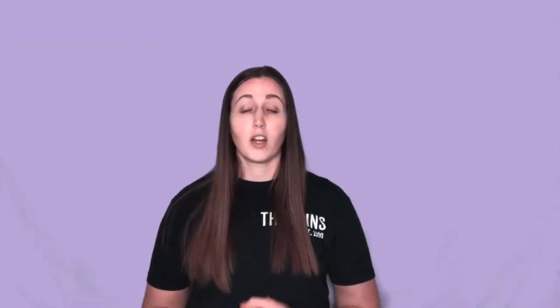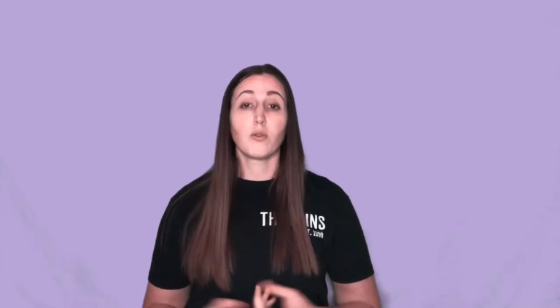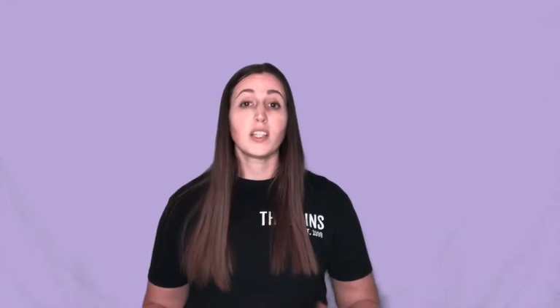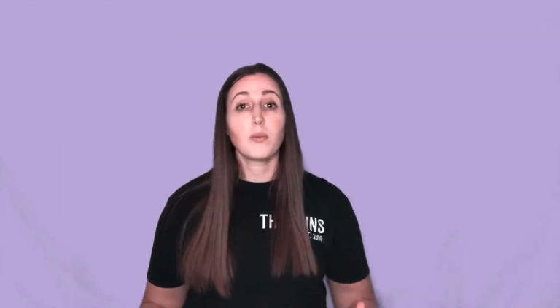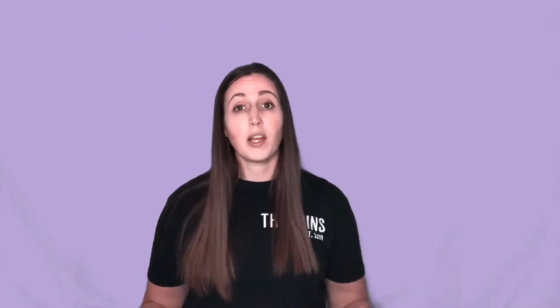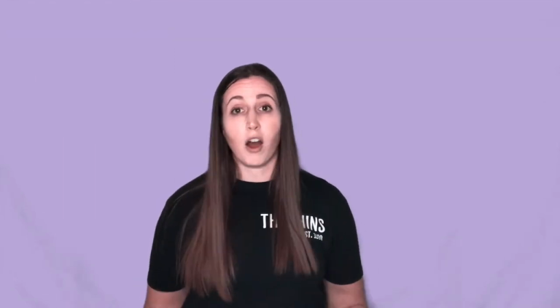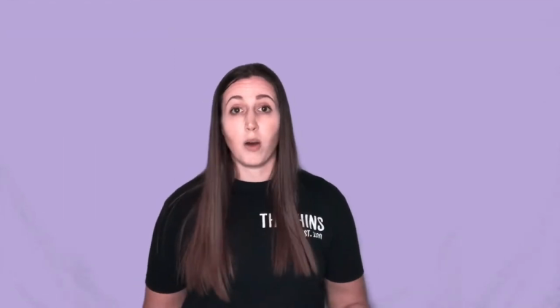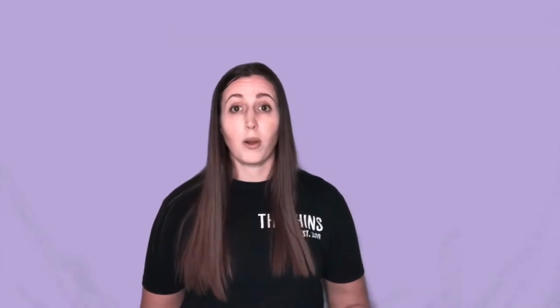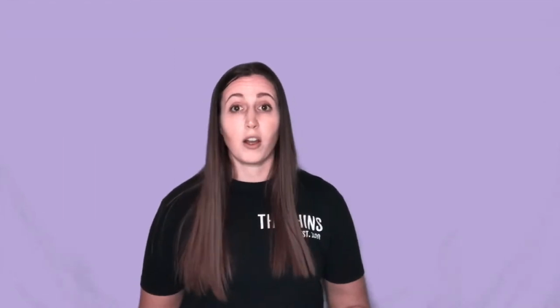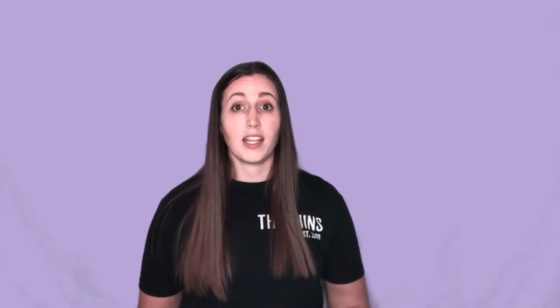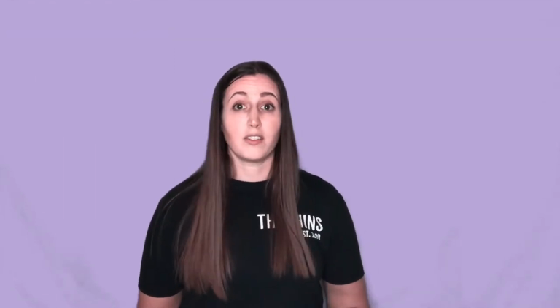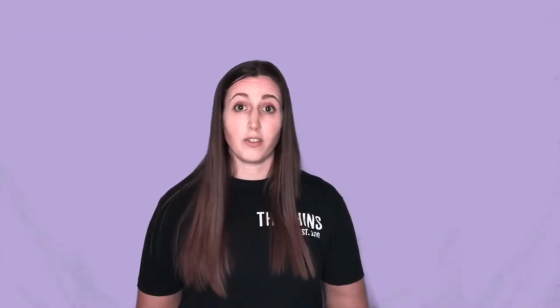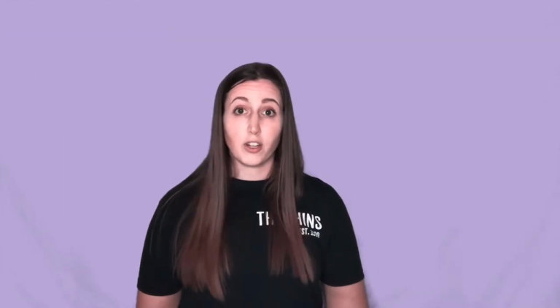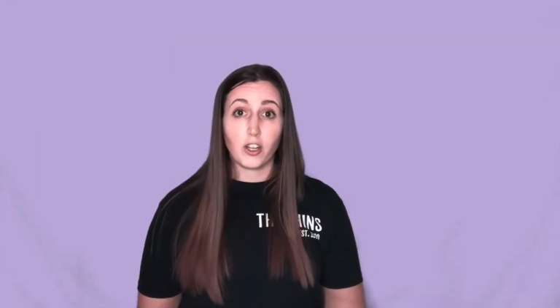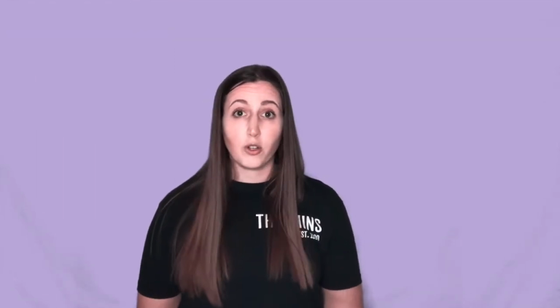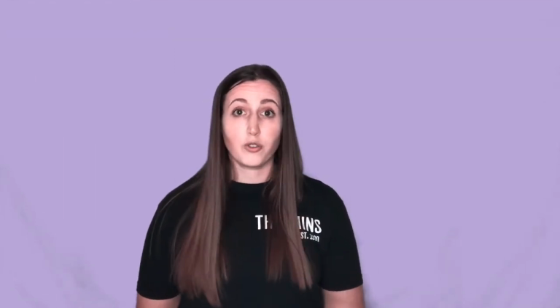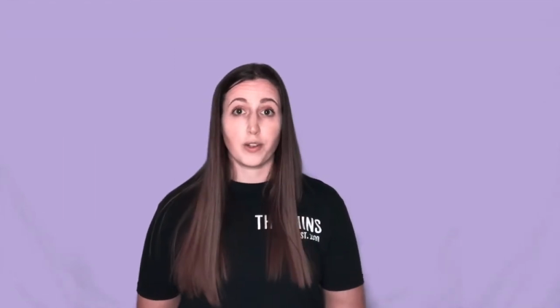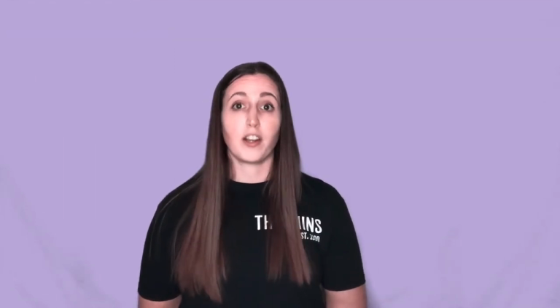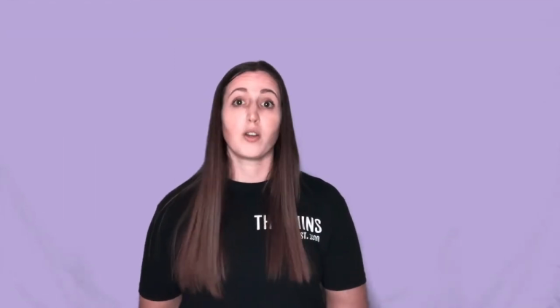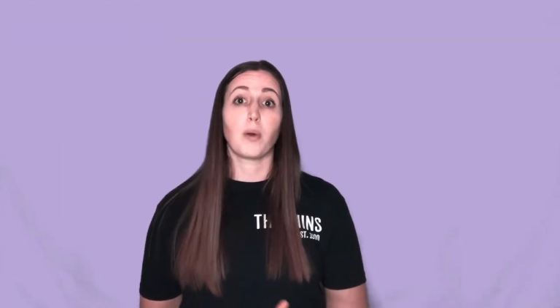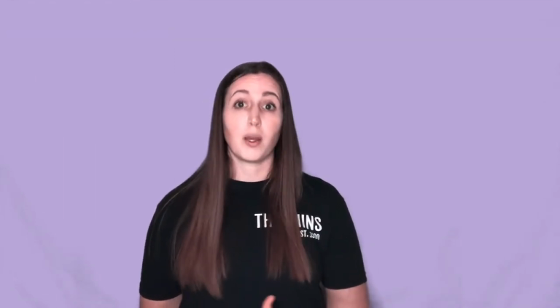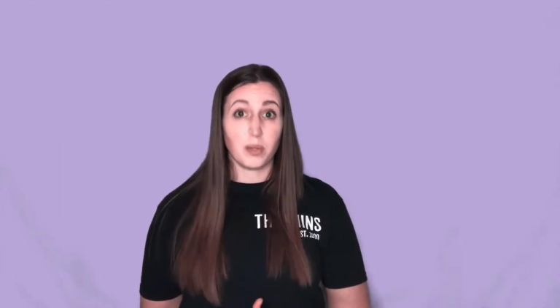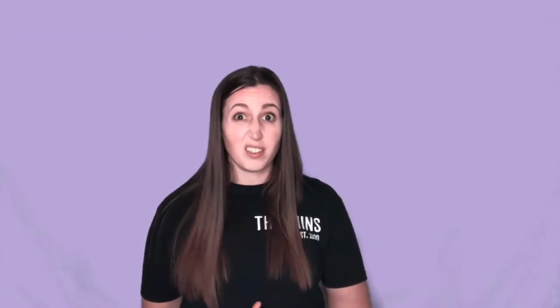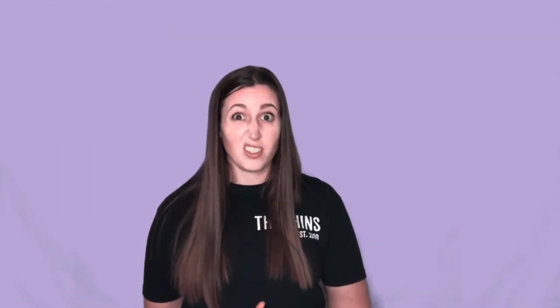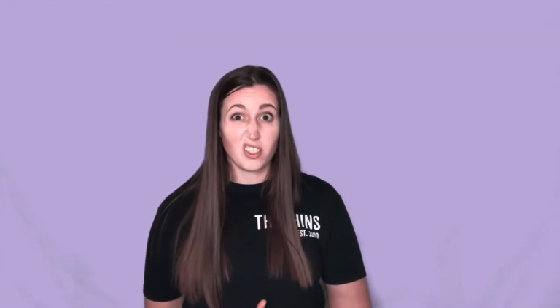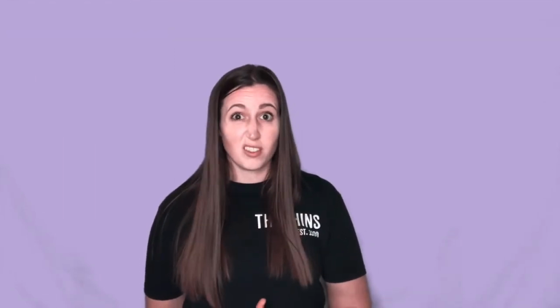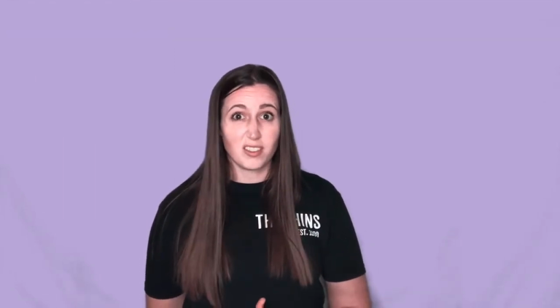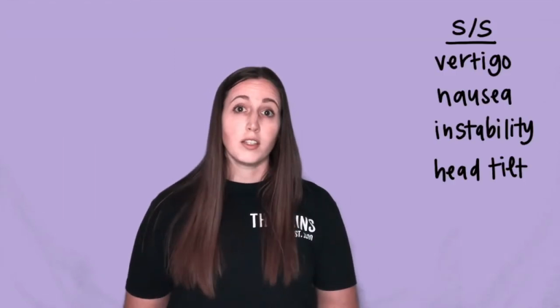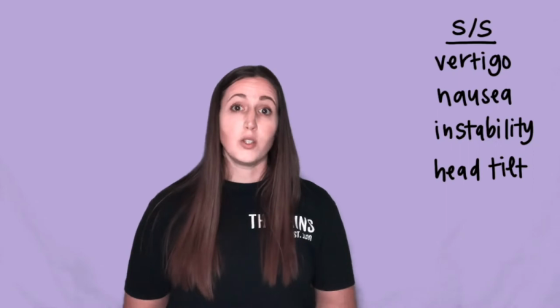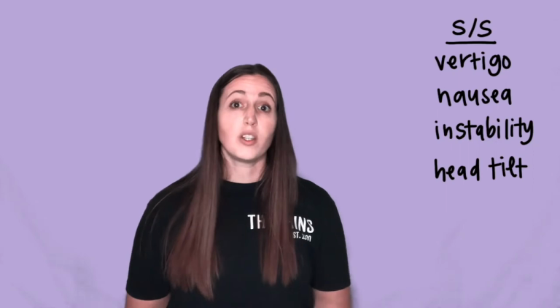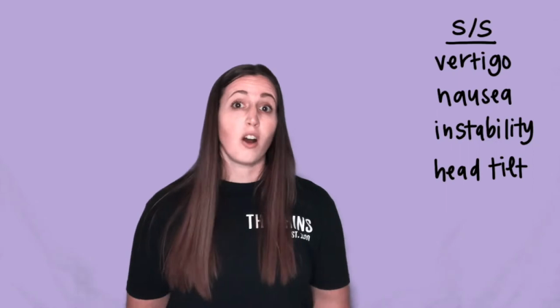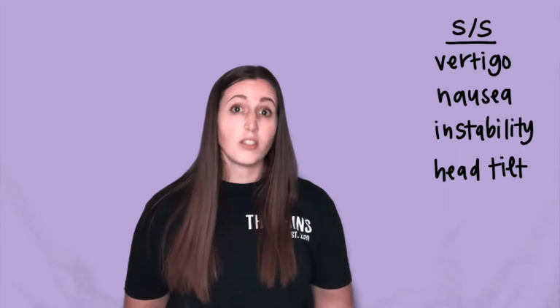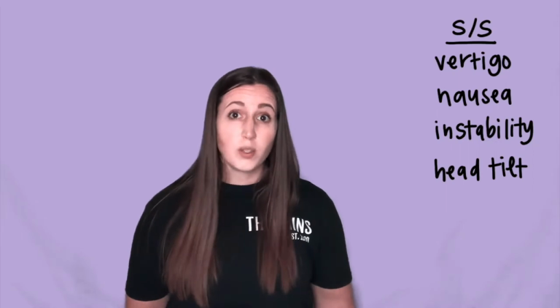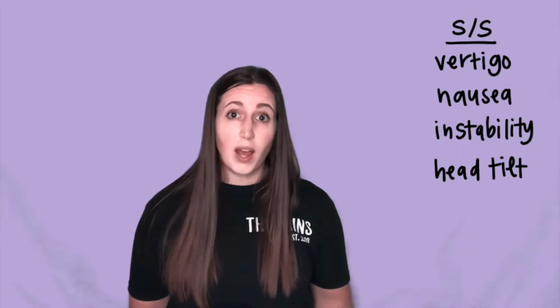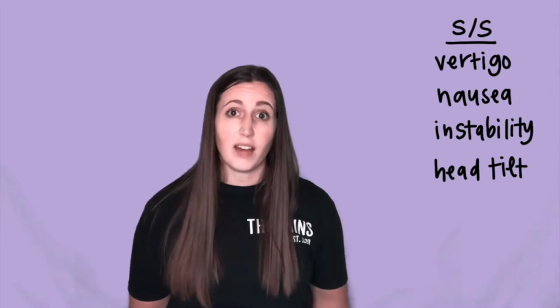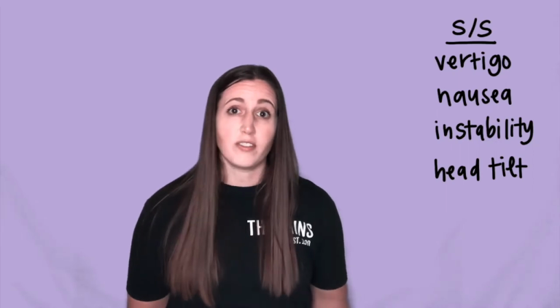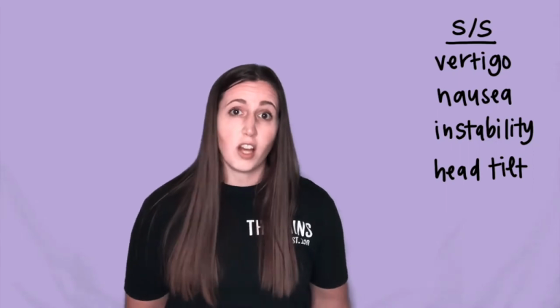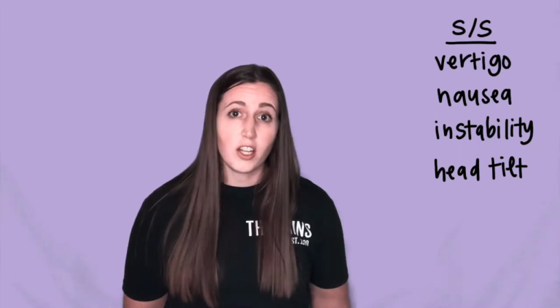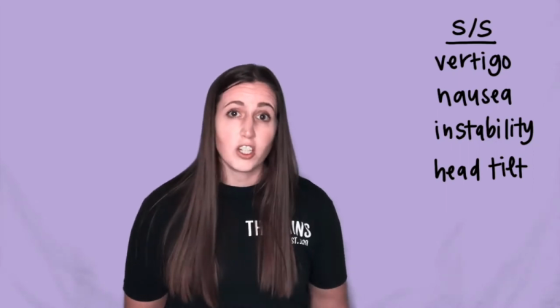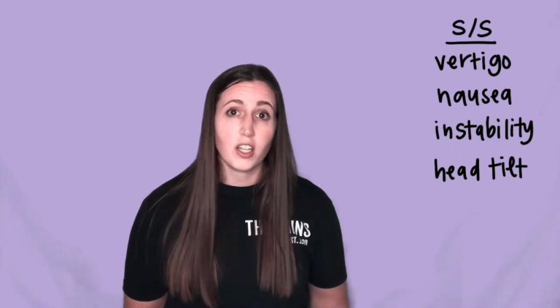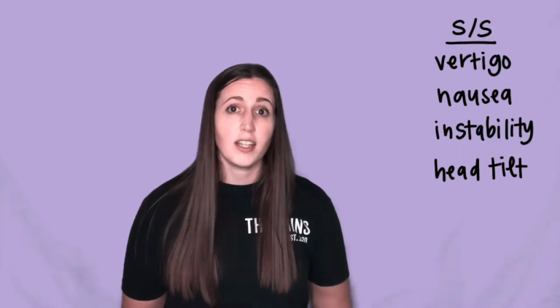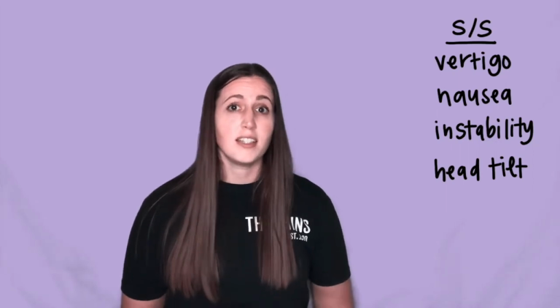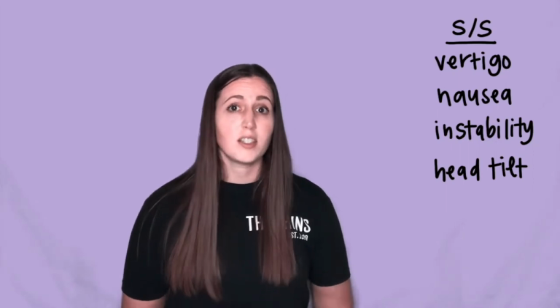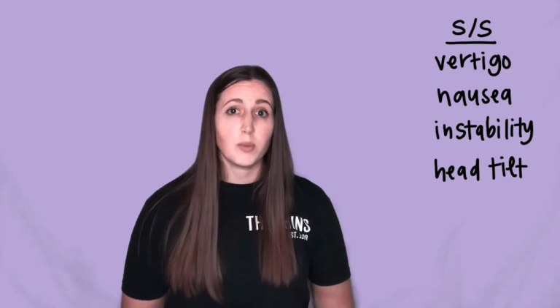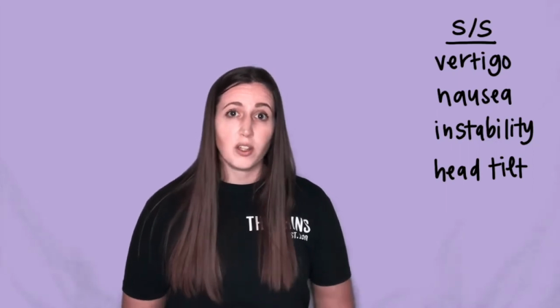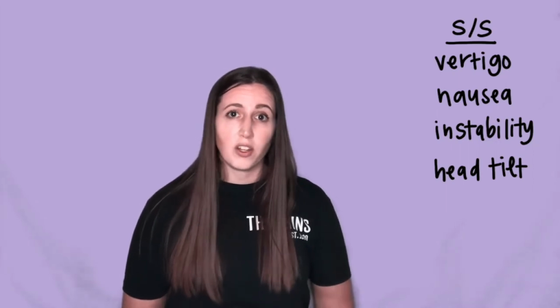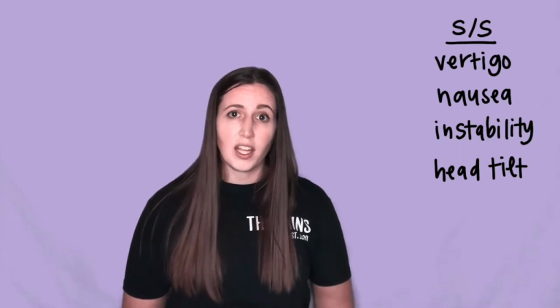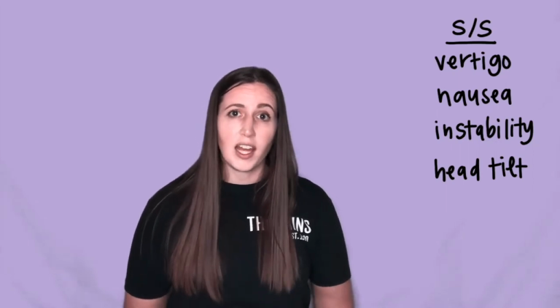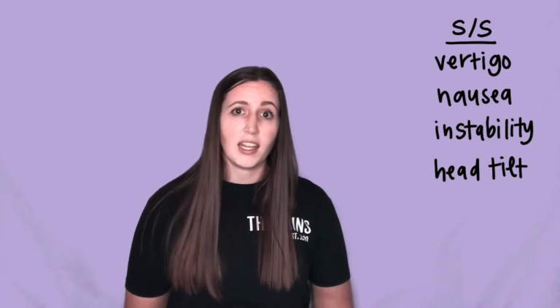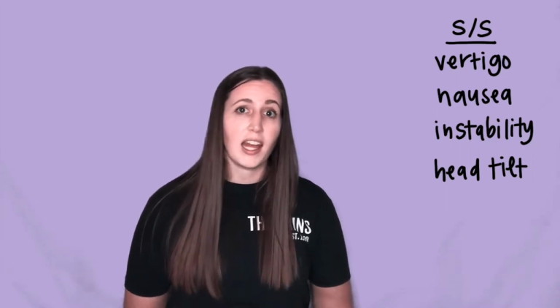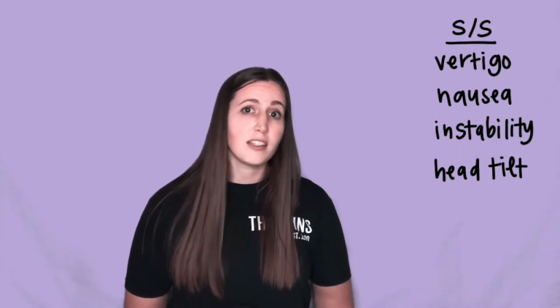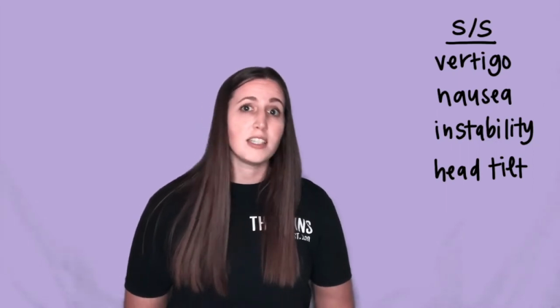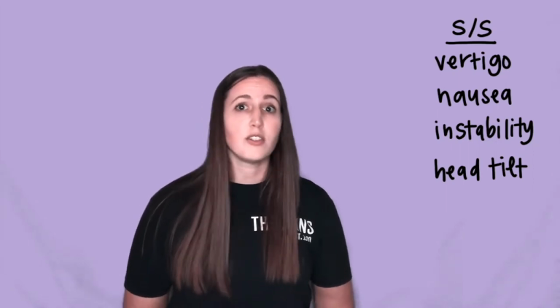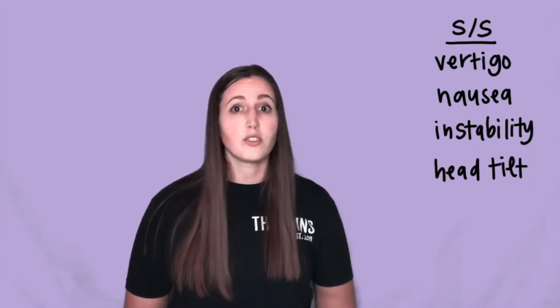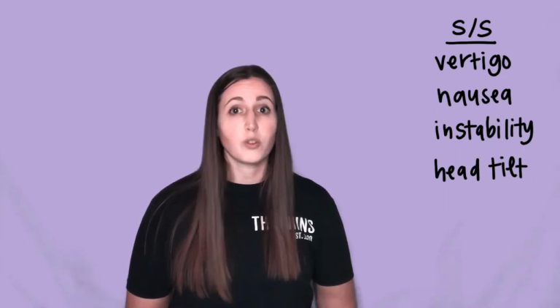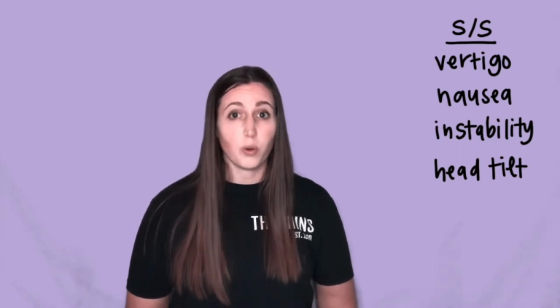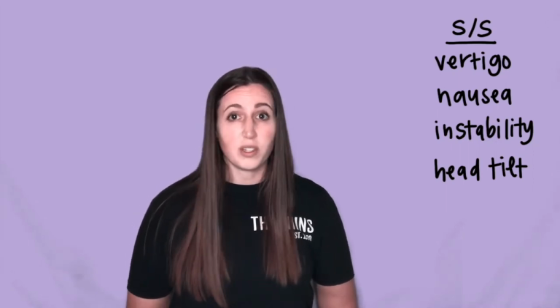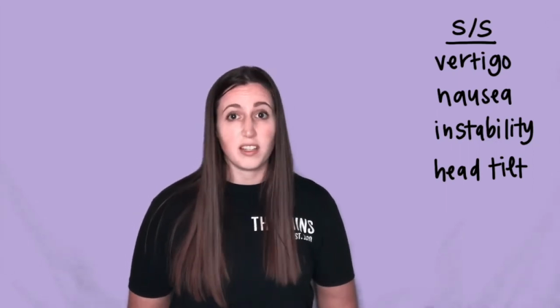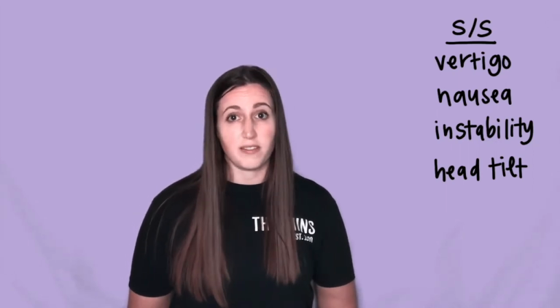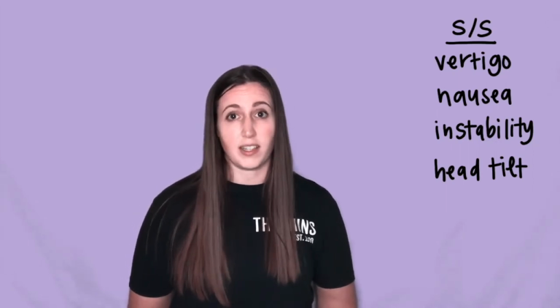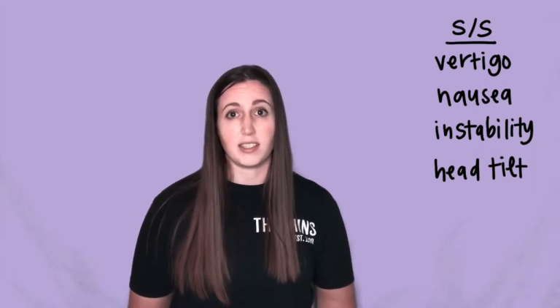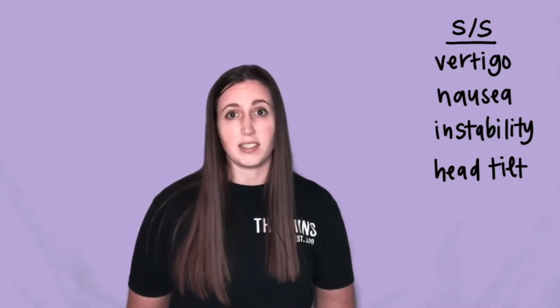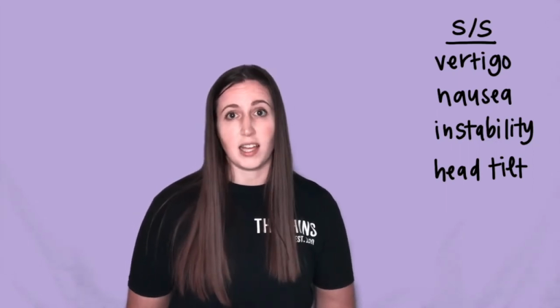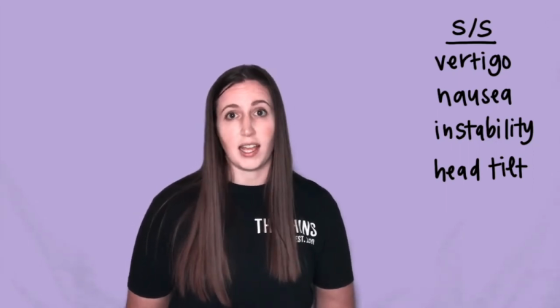A really big hallmark is vertigo triggered by positions. You can also have nausea, instability, and head tilt toward the affected side.